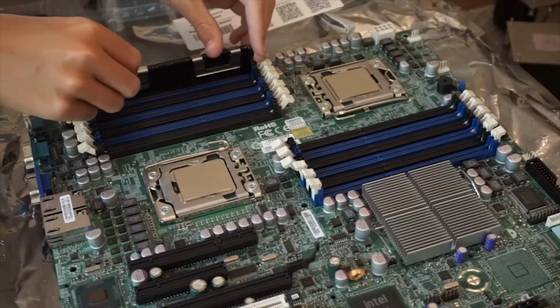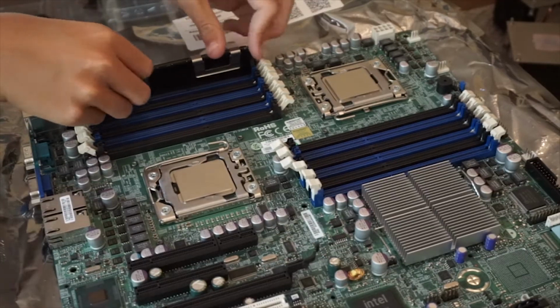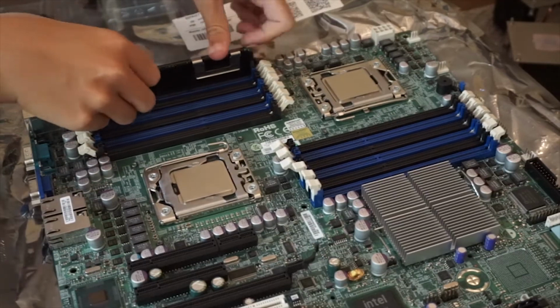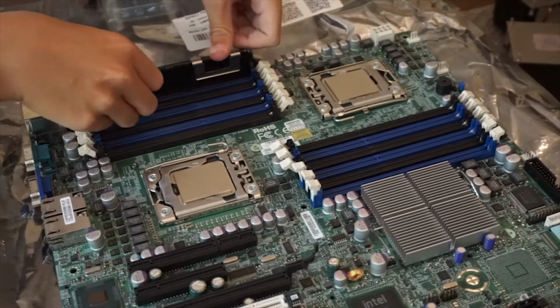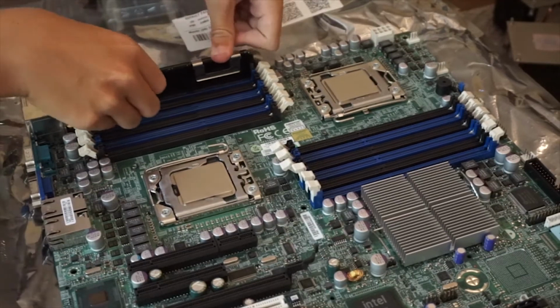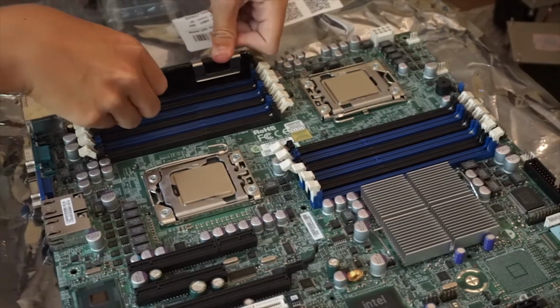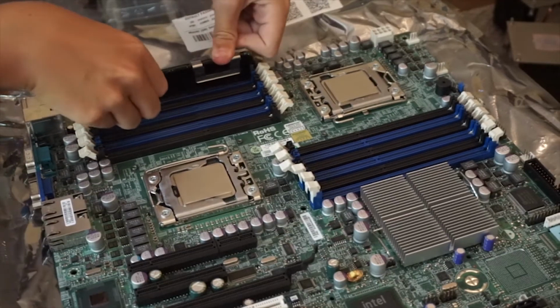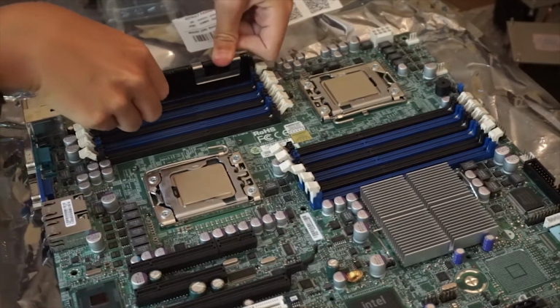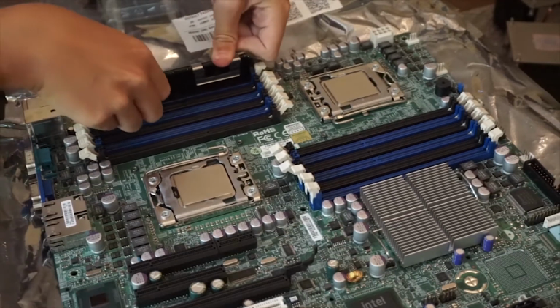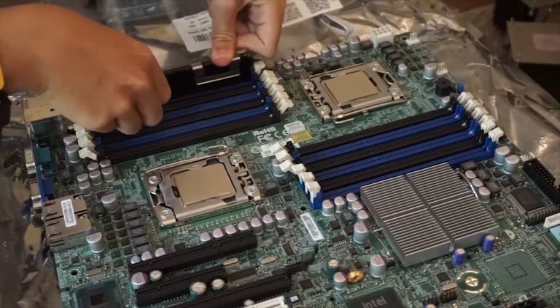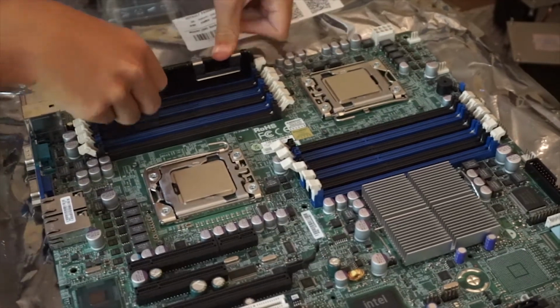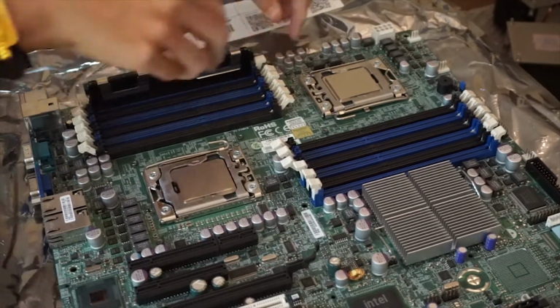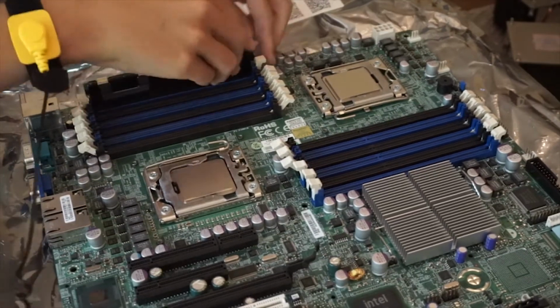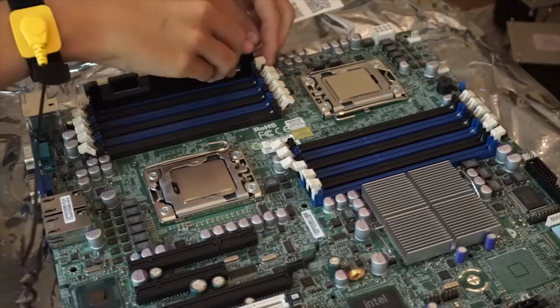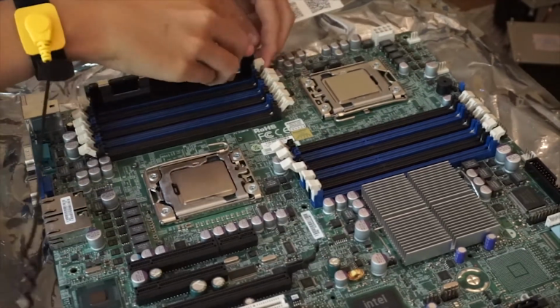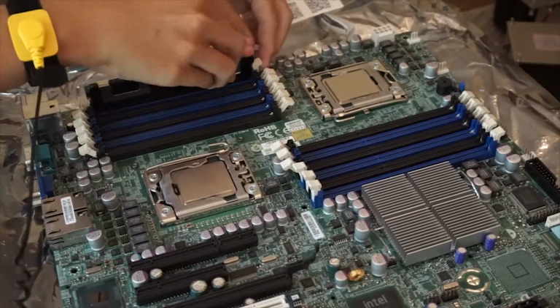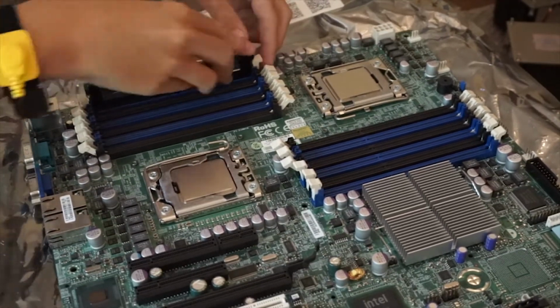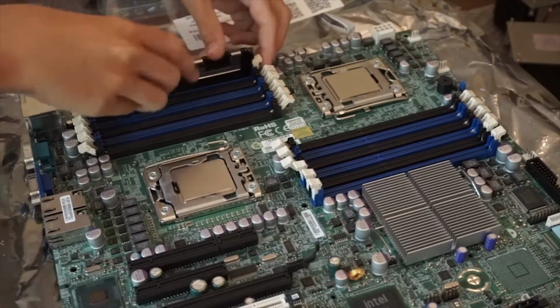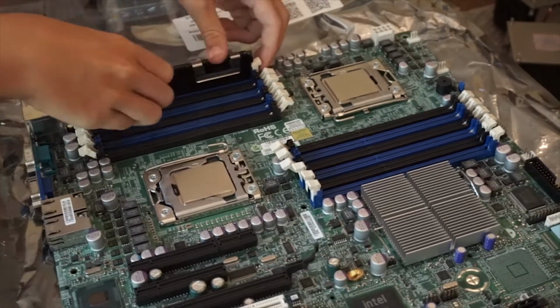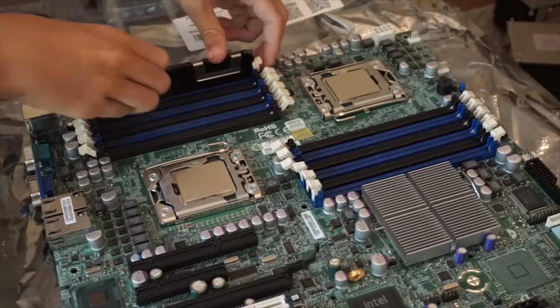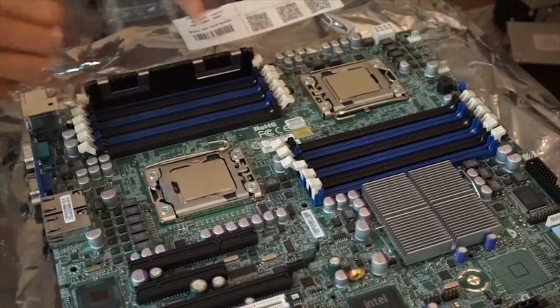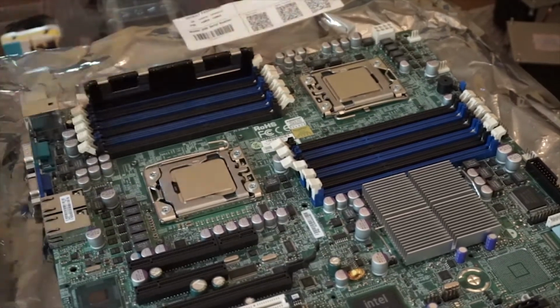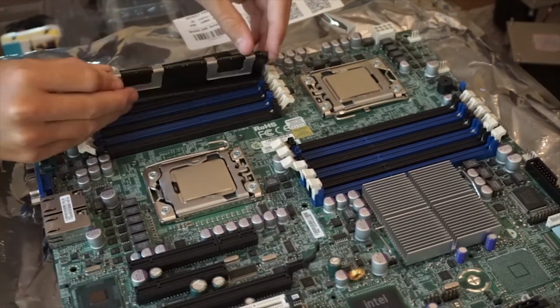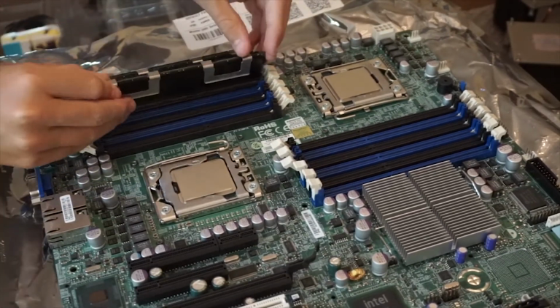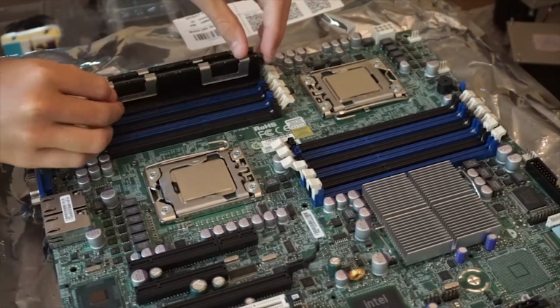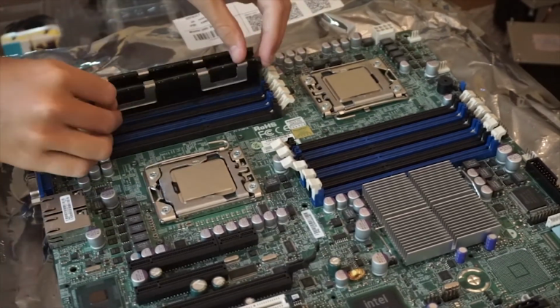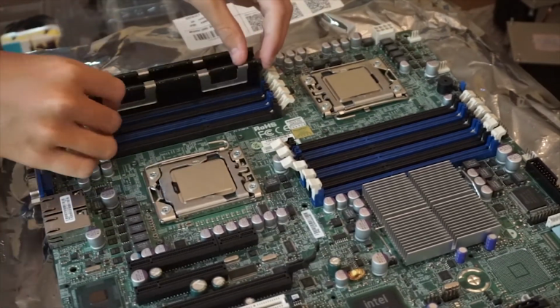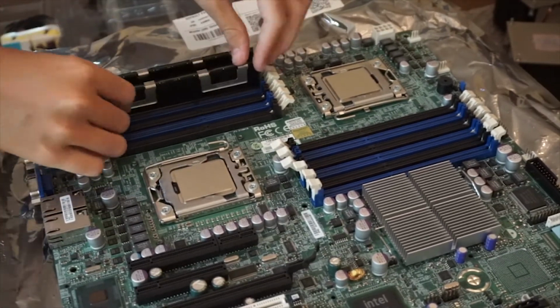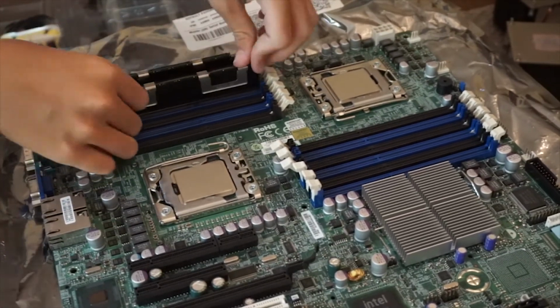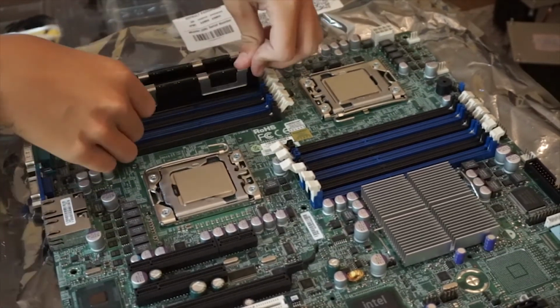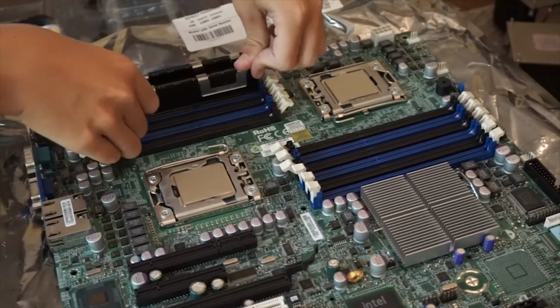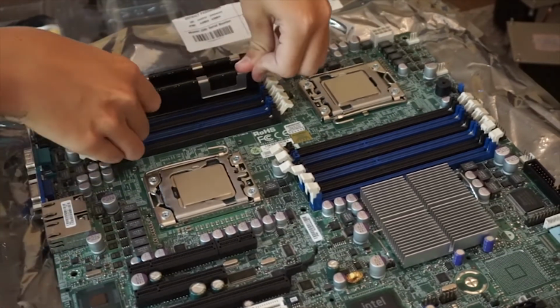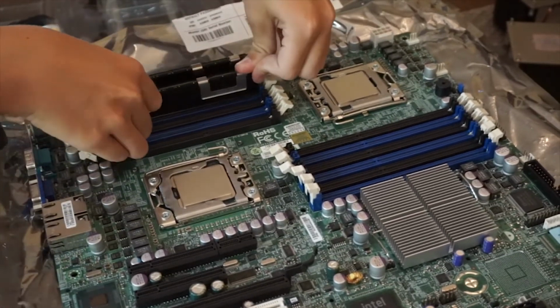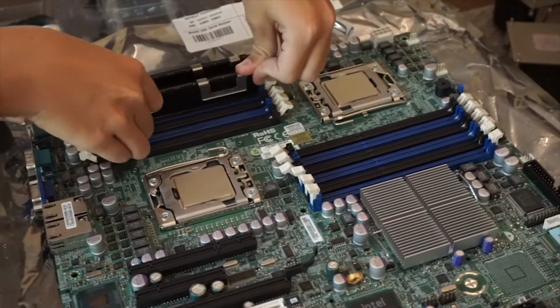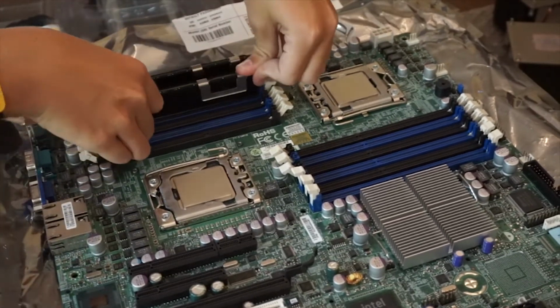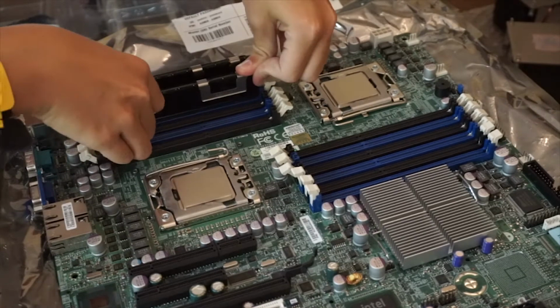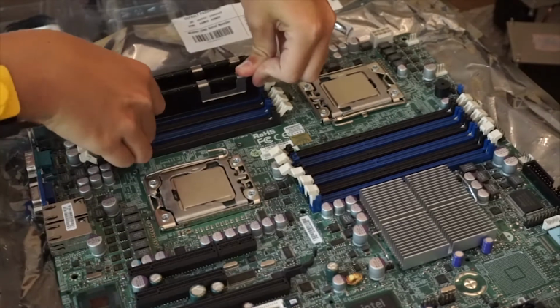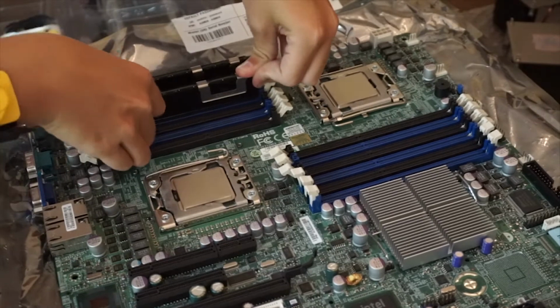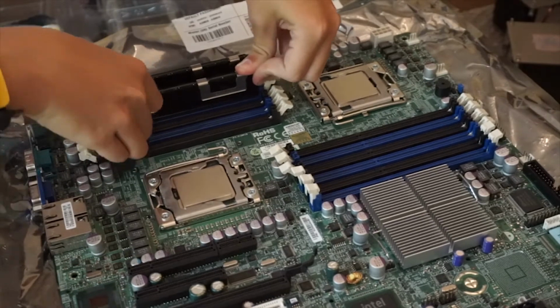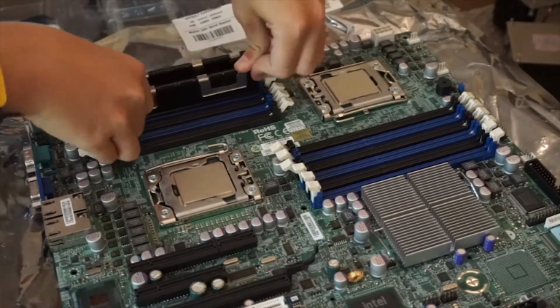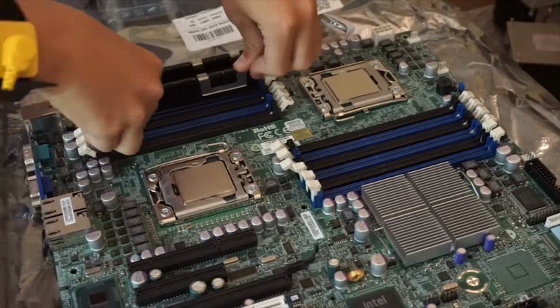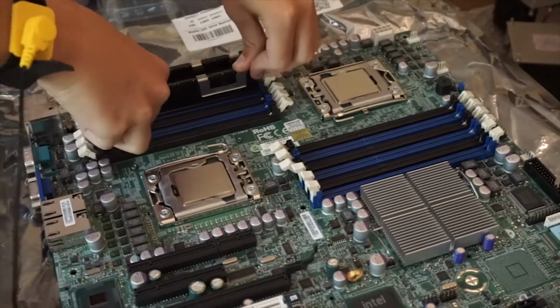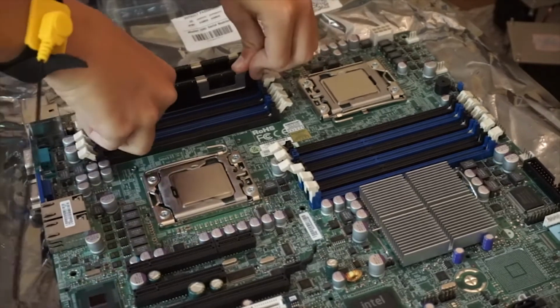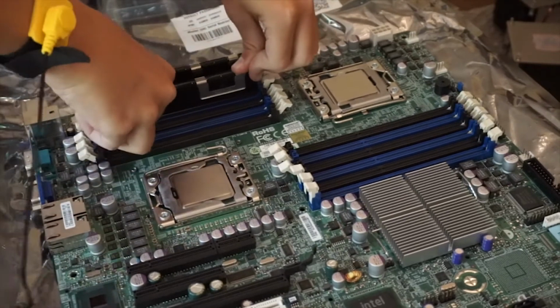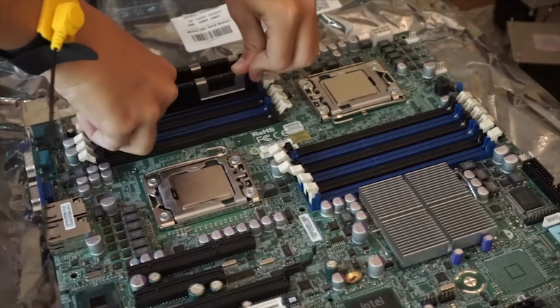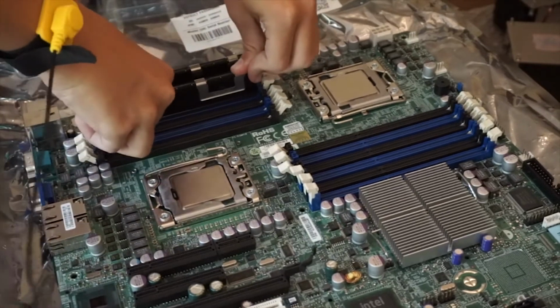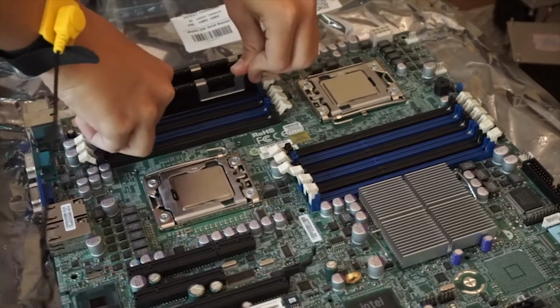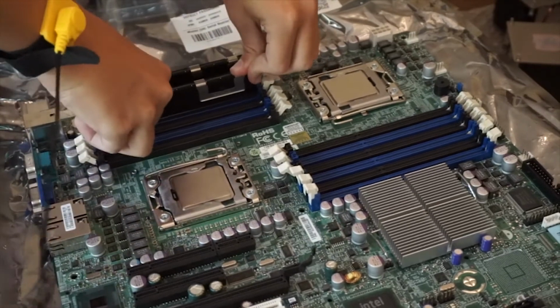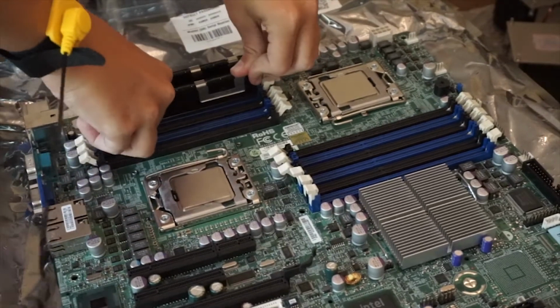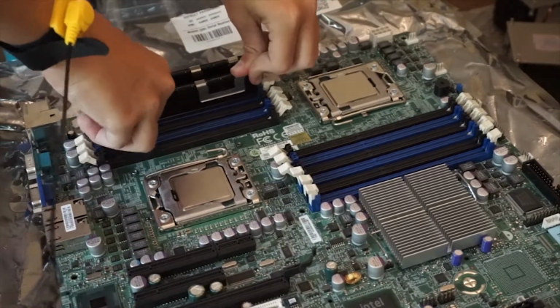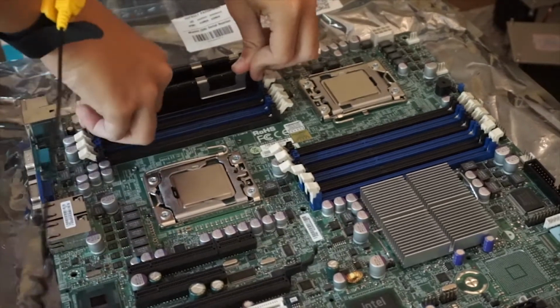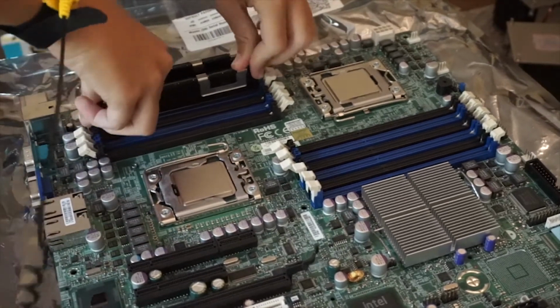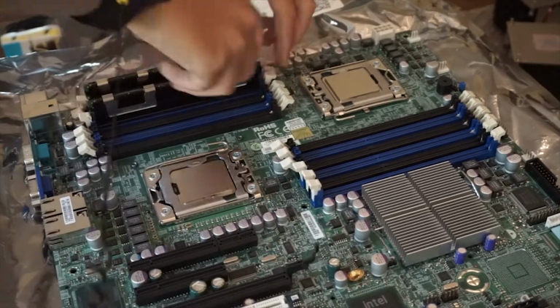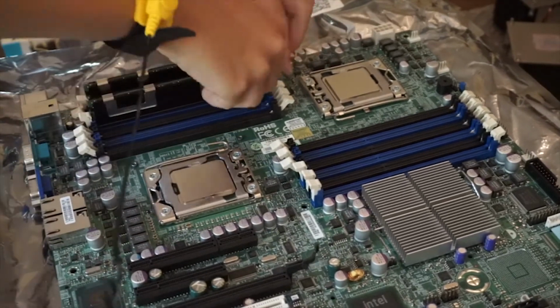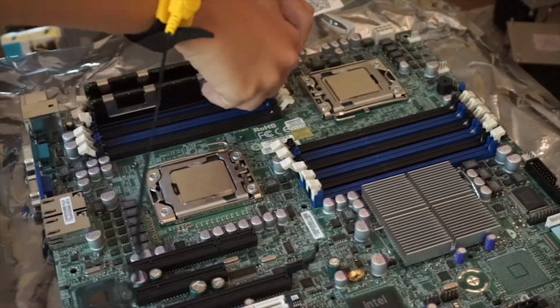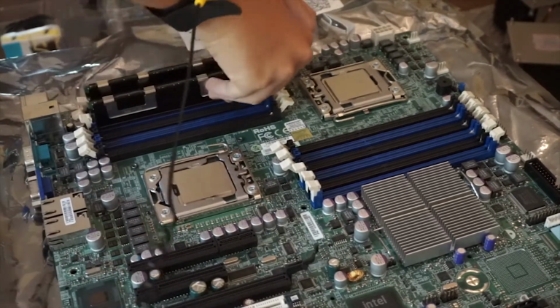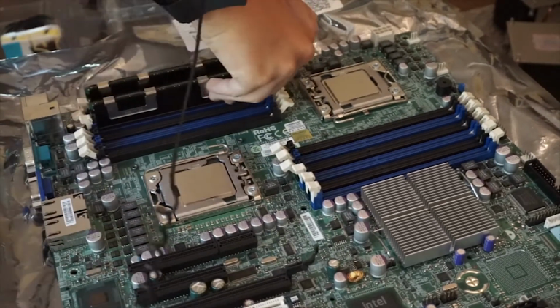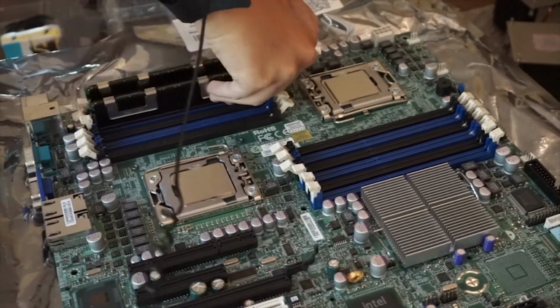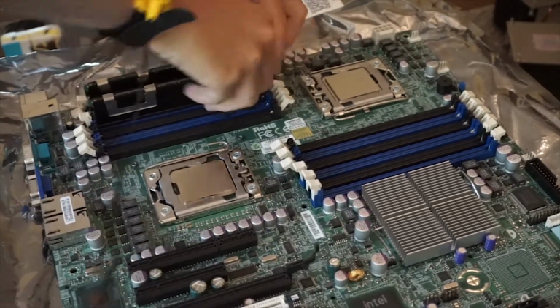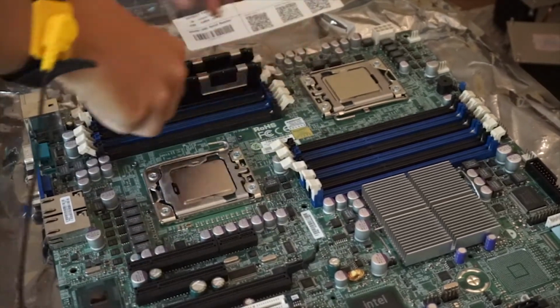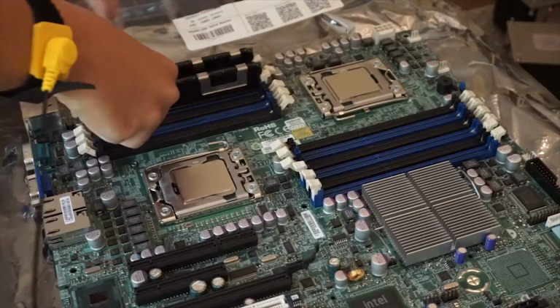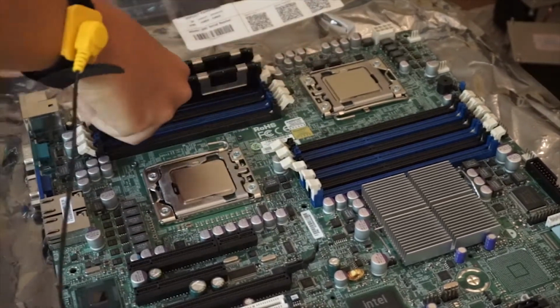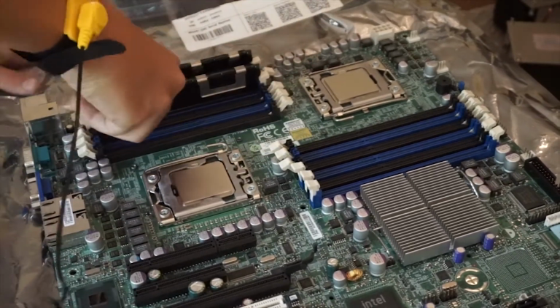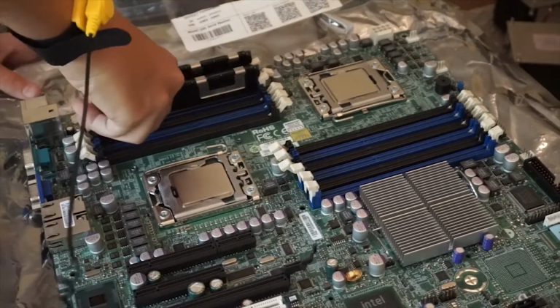Next I moved on to the RAM. This part's pretty simple, I just slotted the RAM into the slots — it's pretty straightforward.